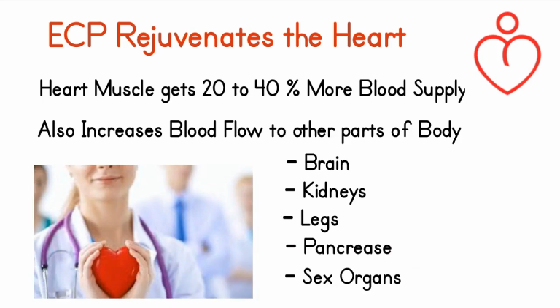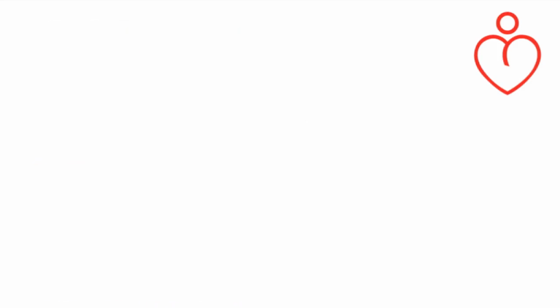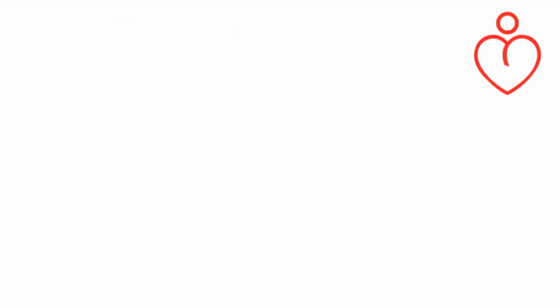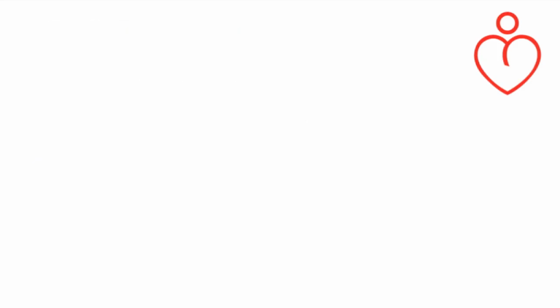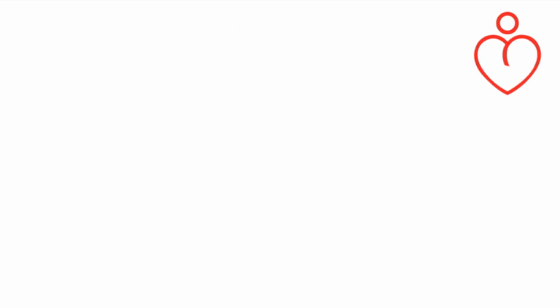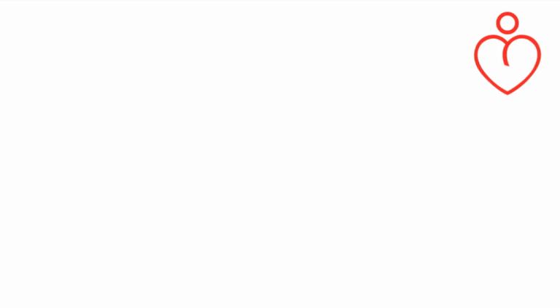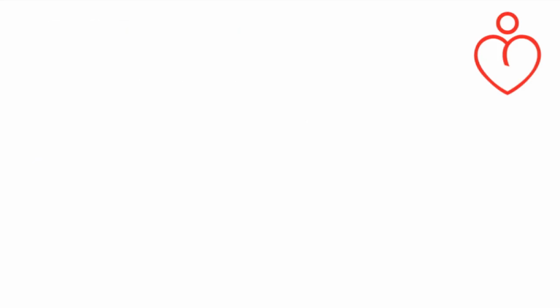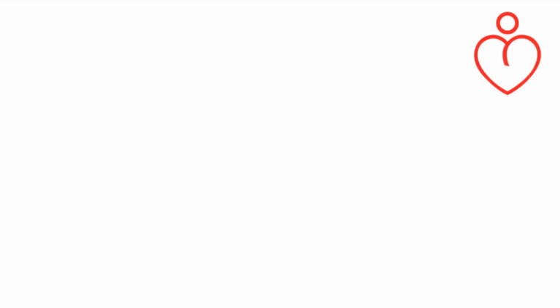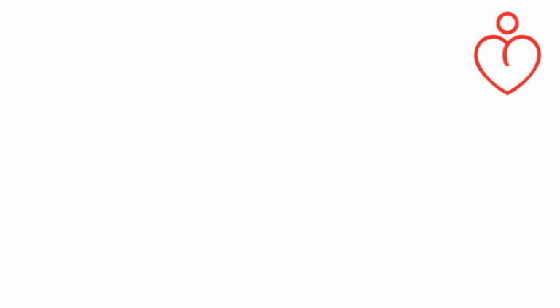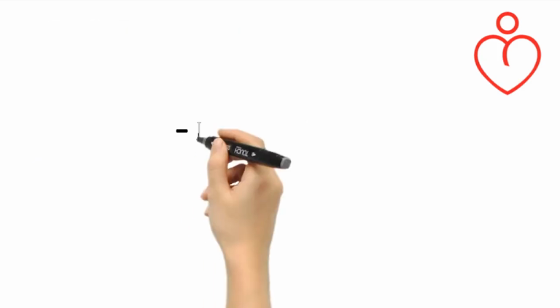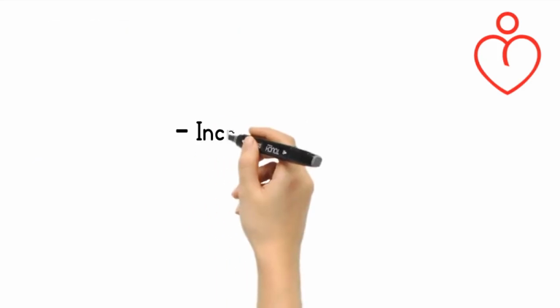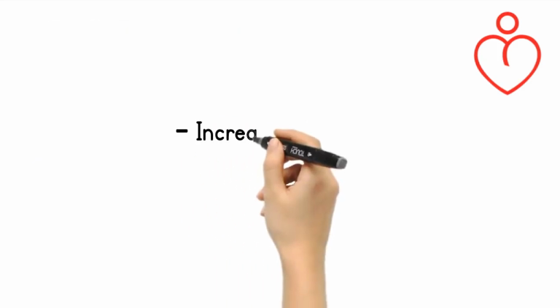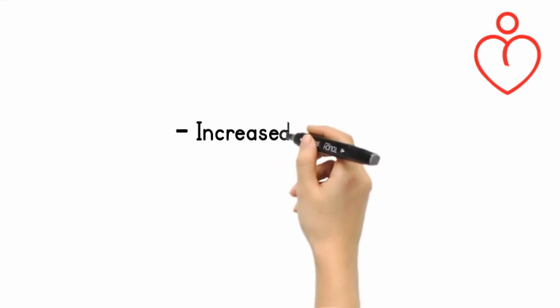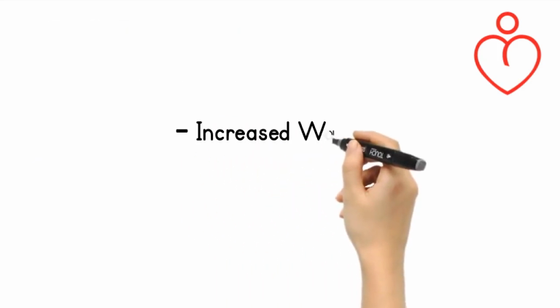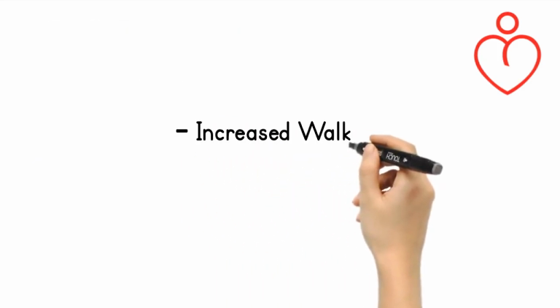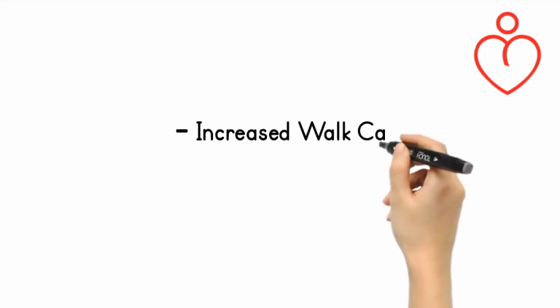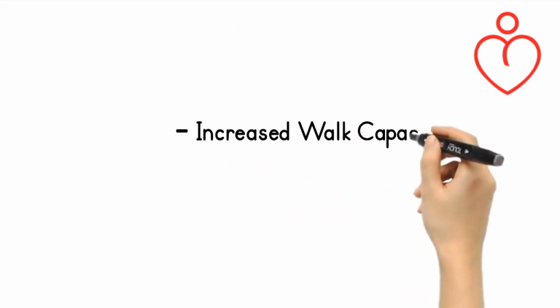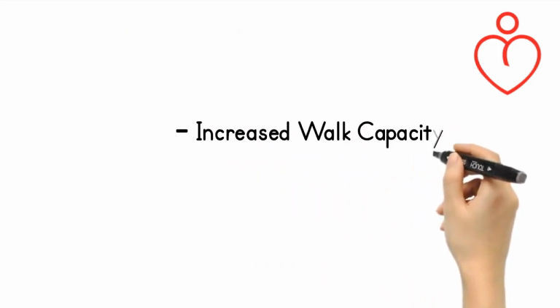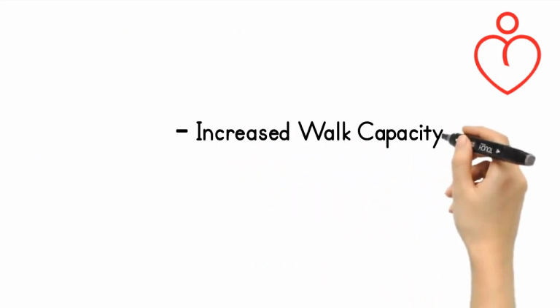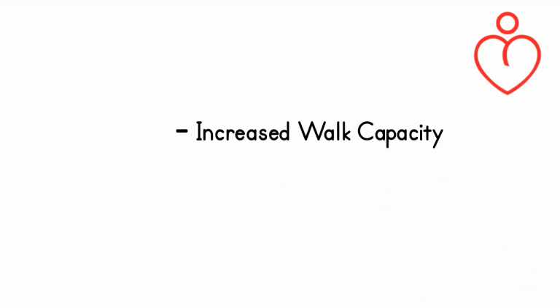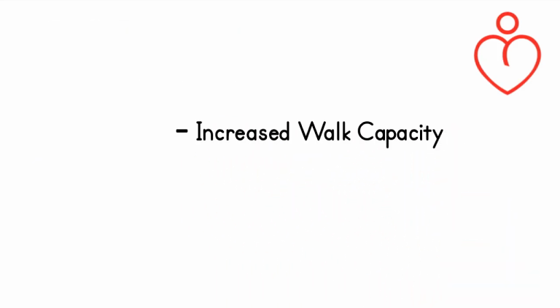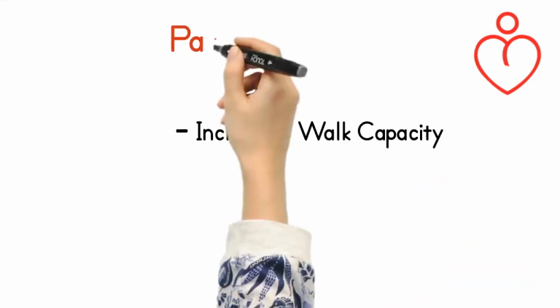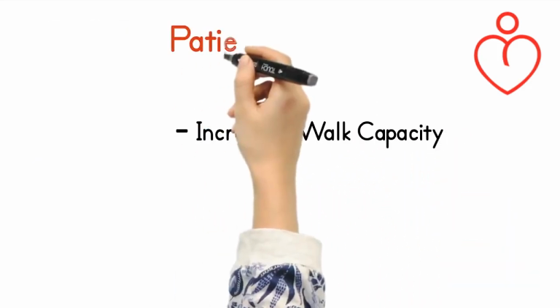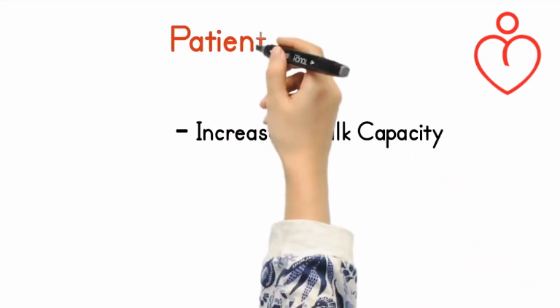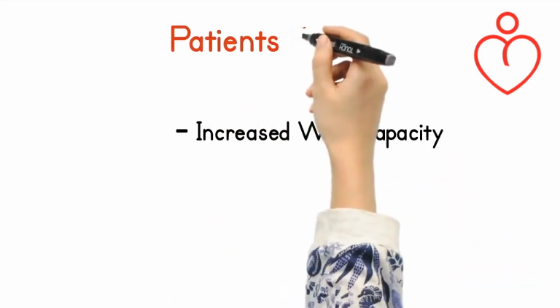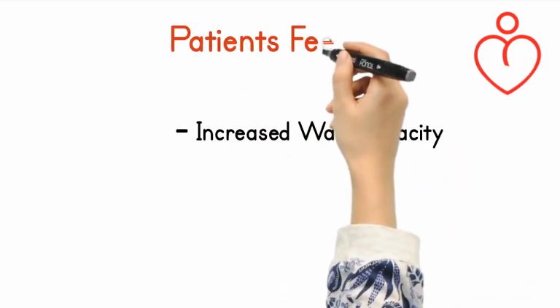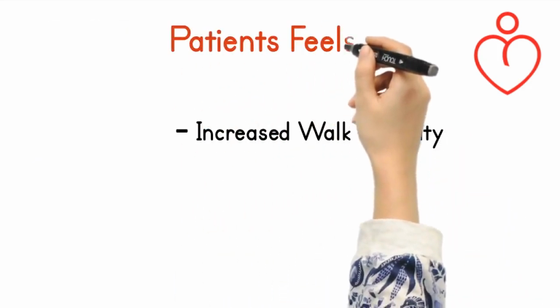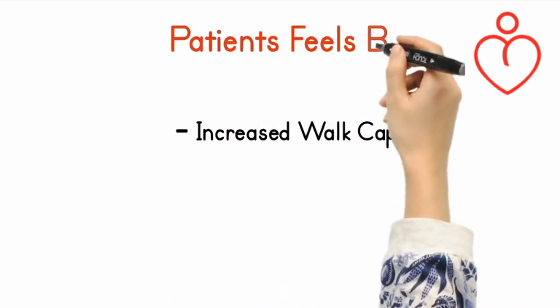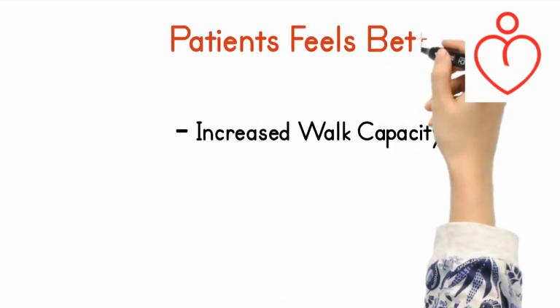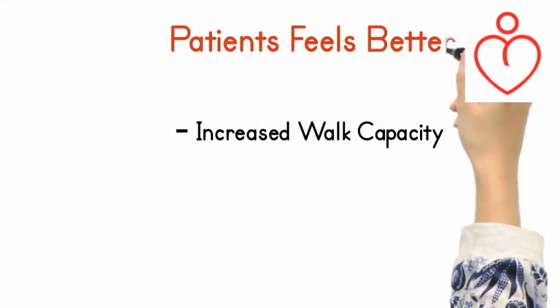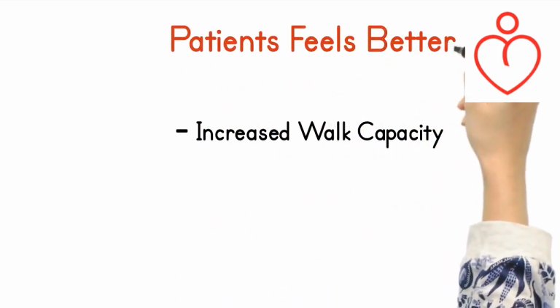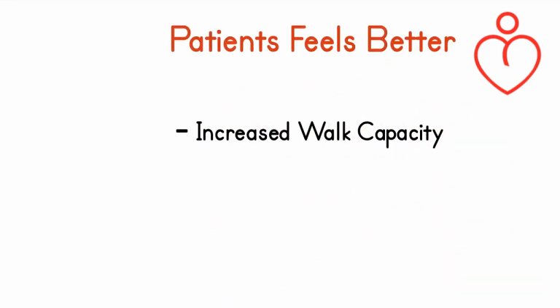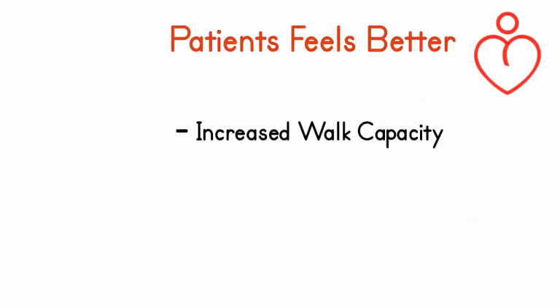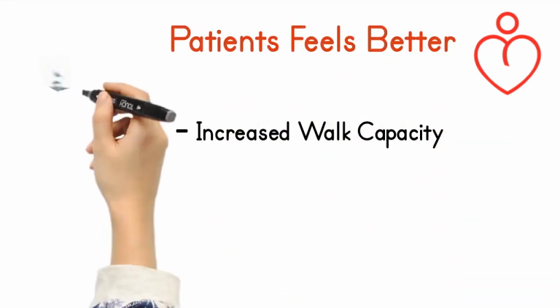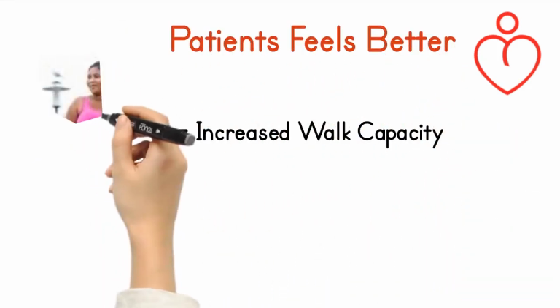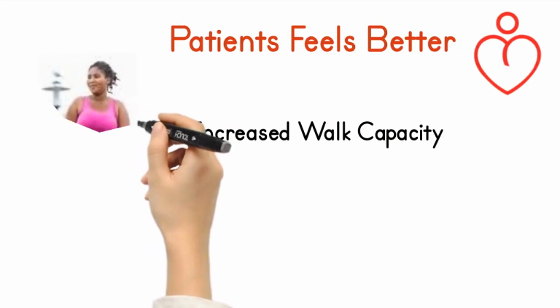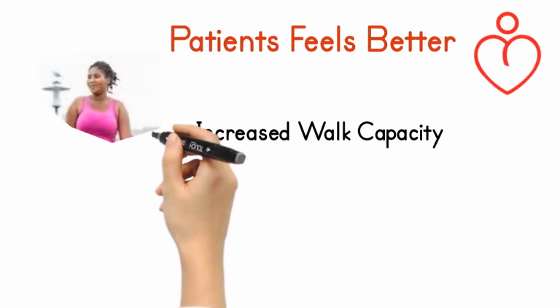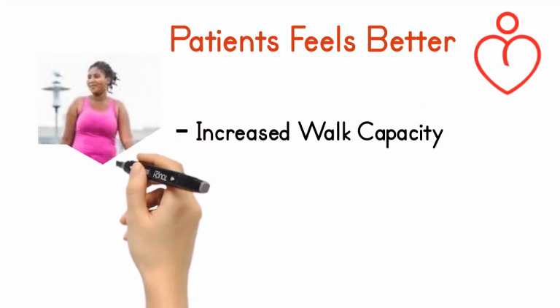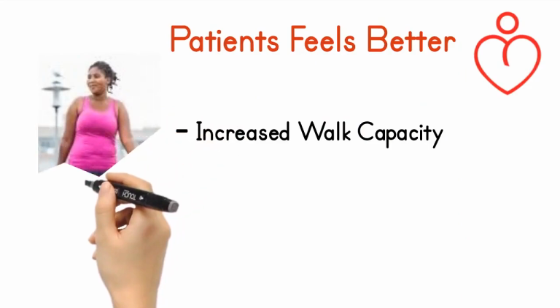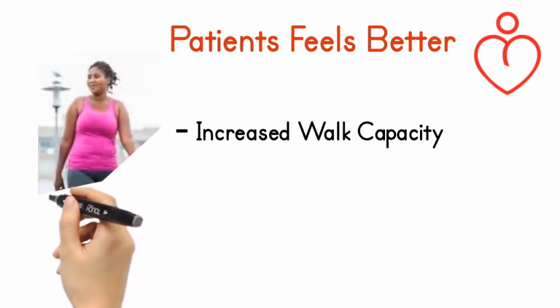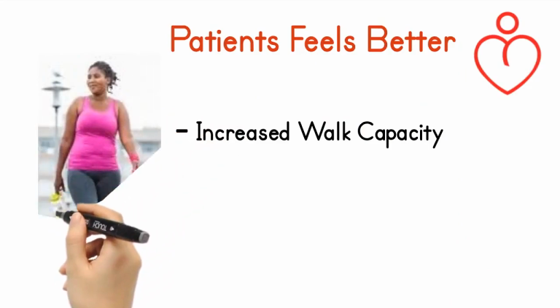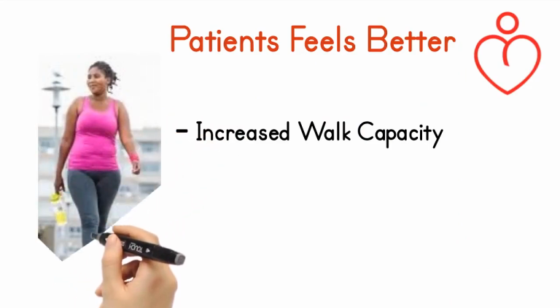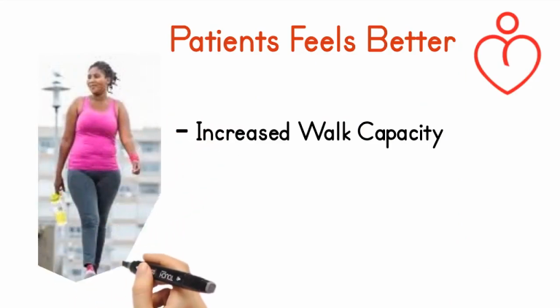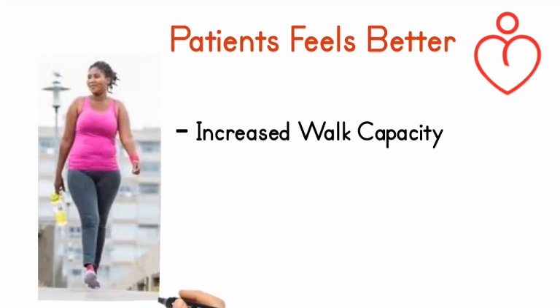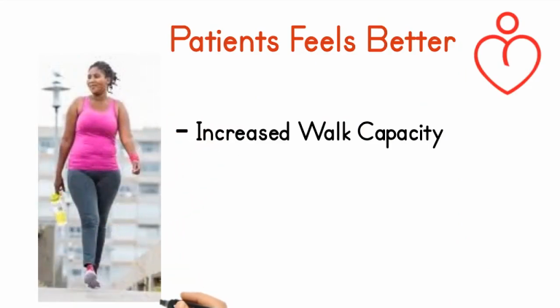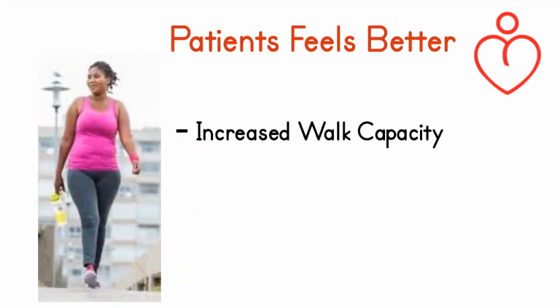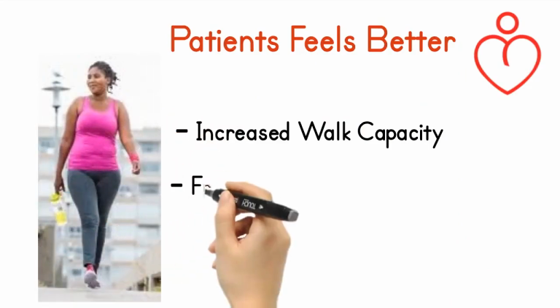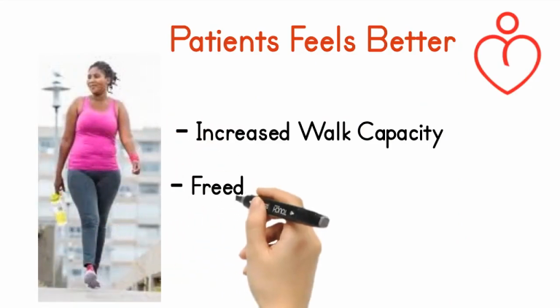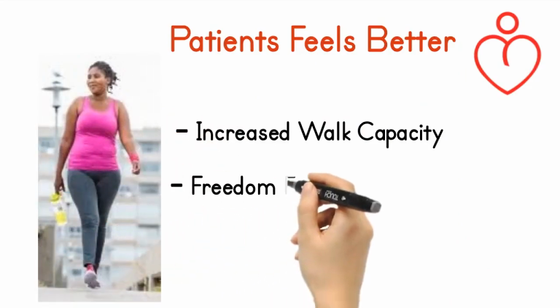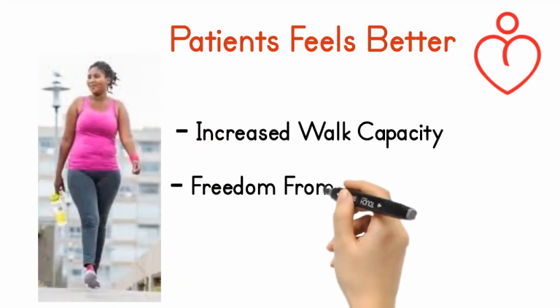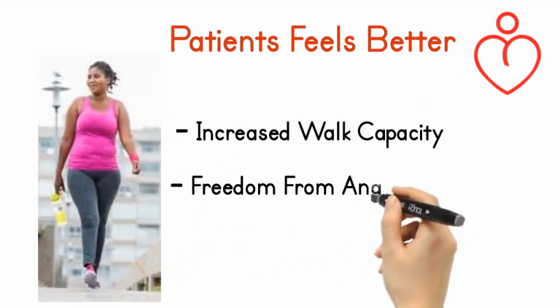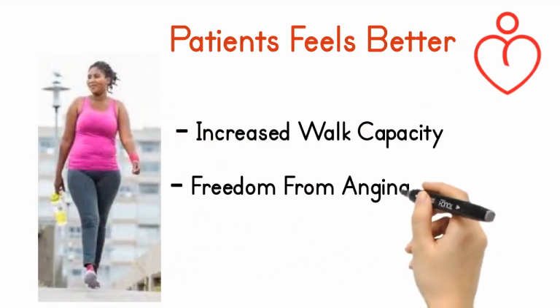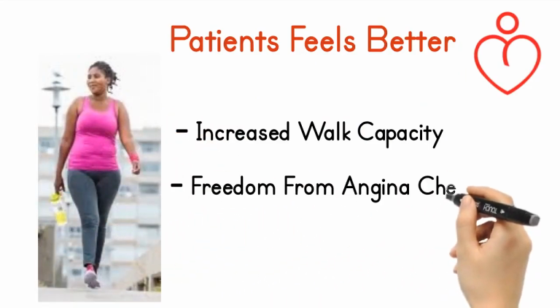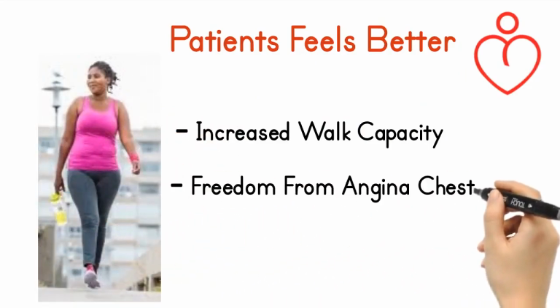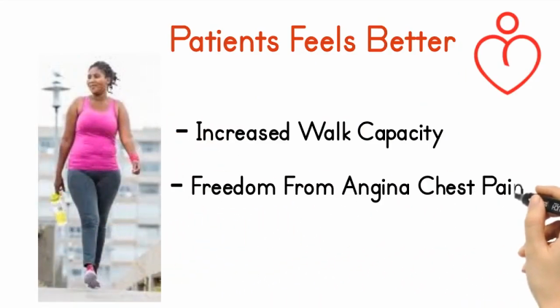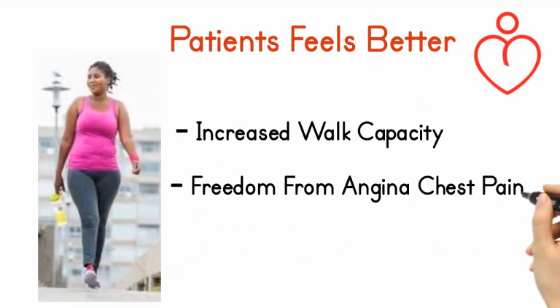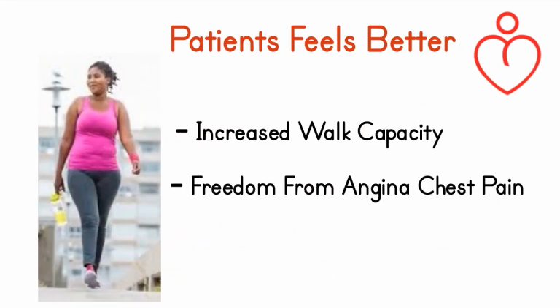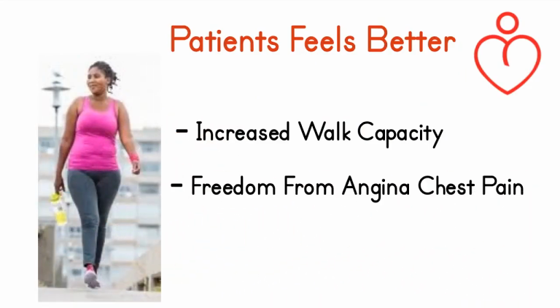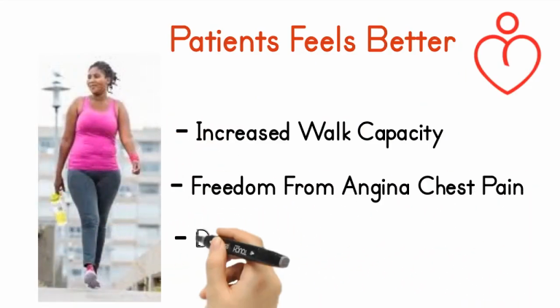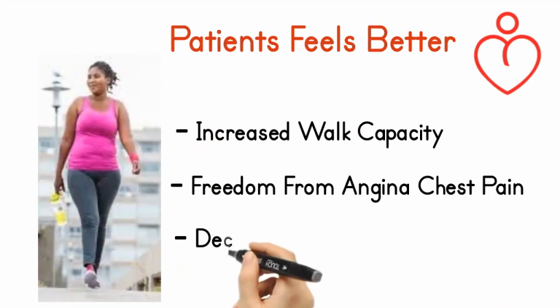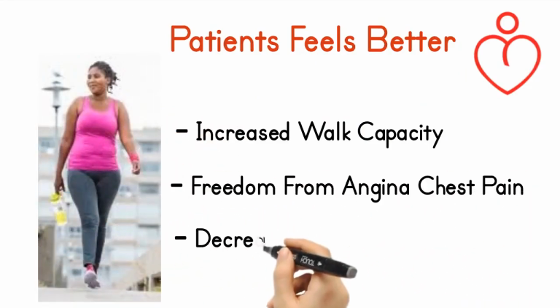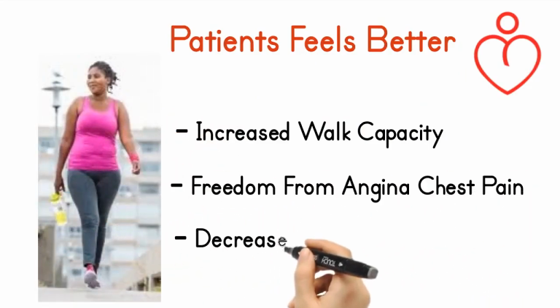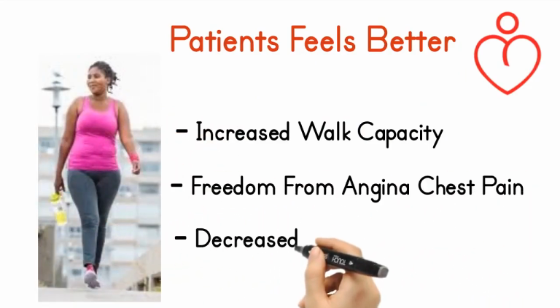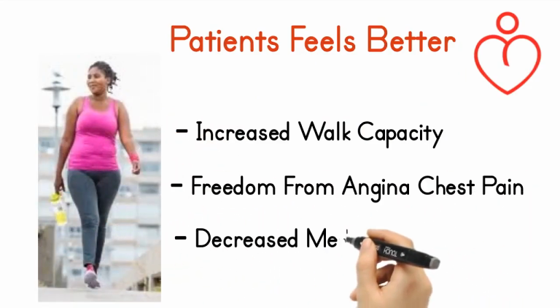Patients feel better — increased walk capacity, freedom from angina chest pain, and decreased medication.